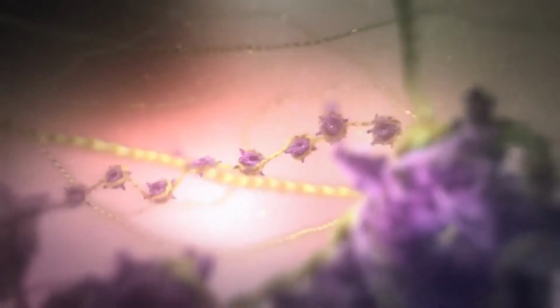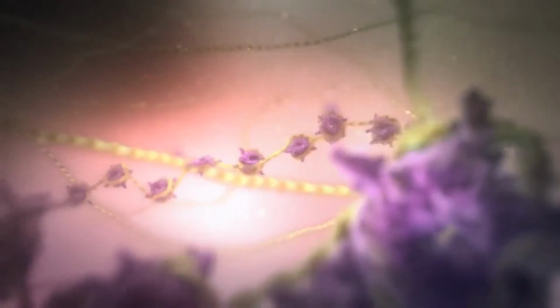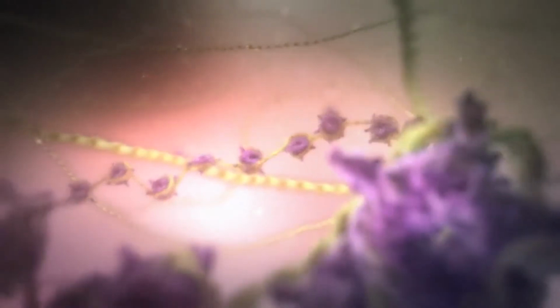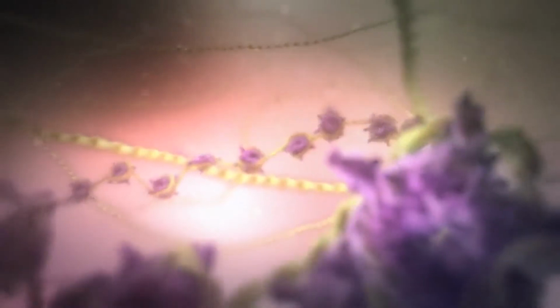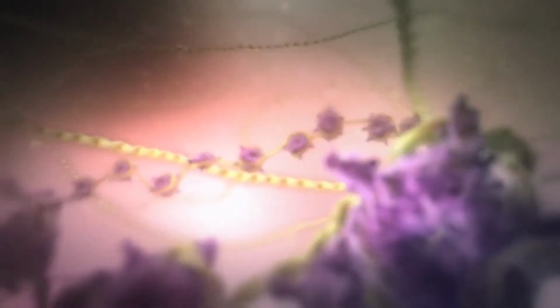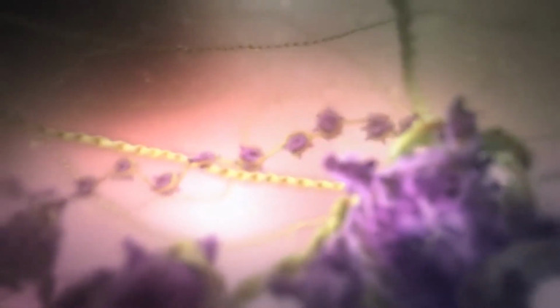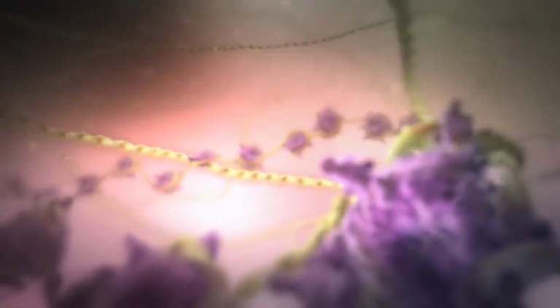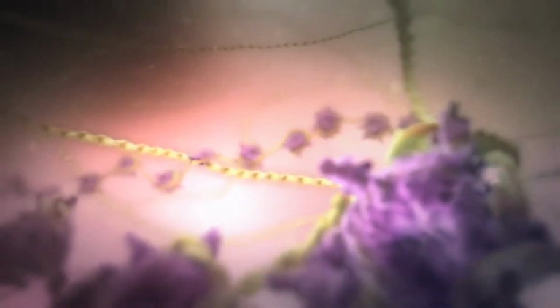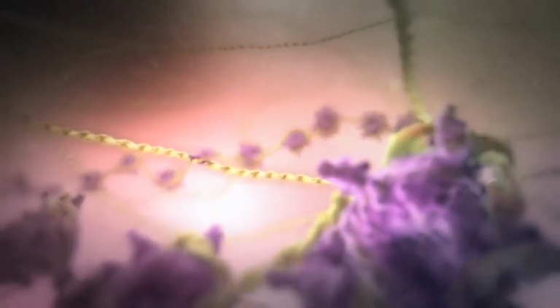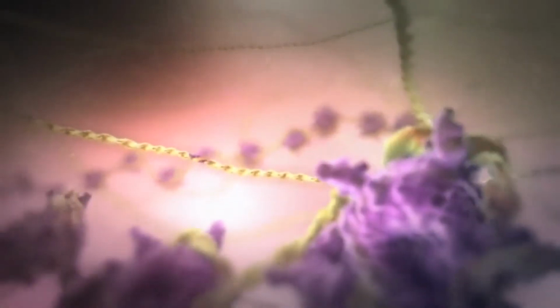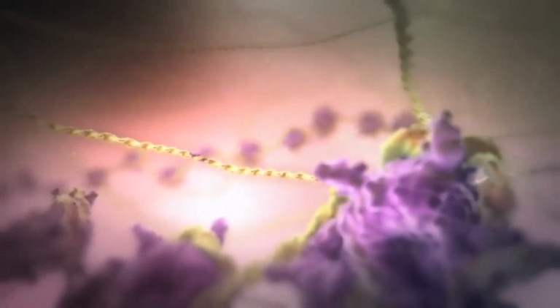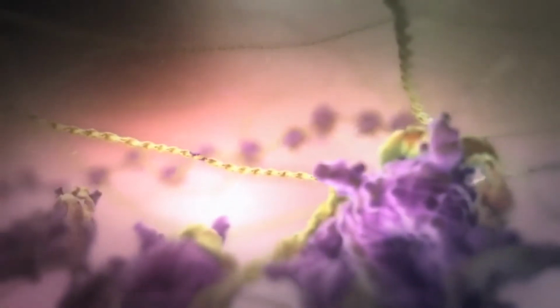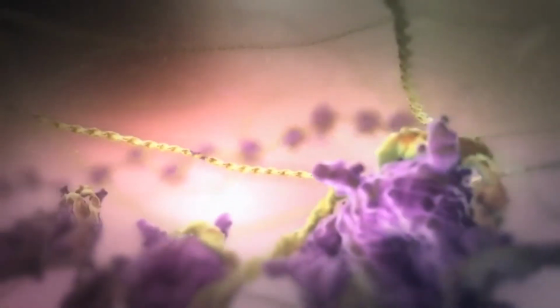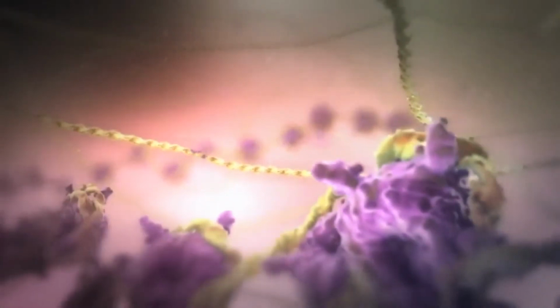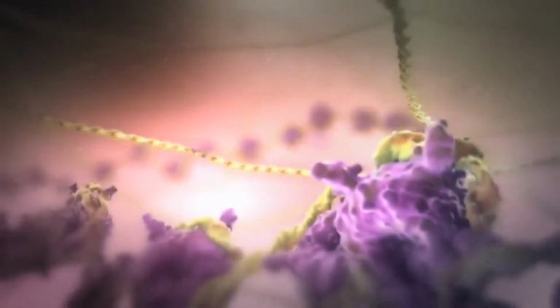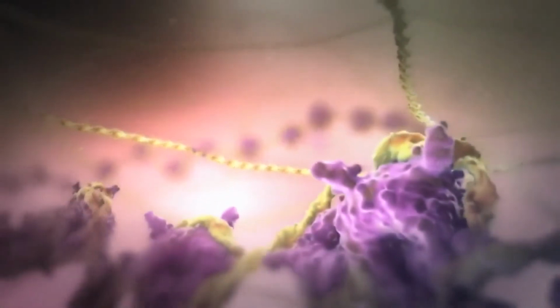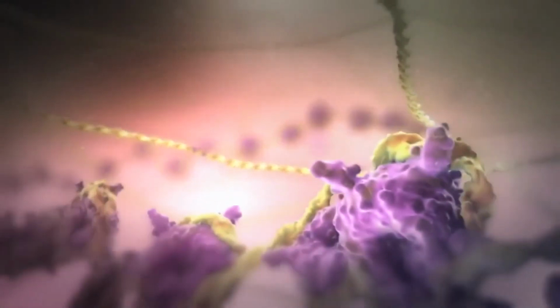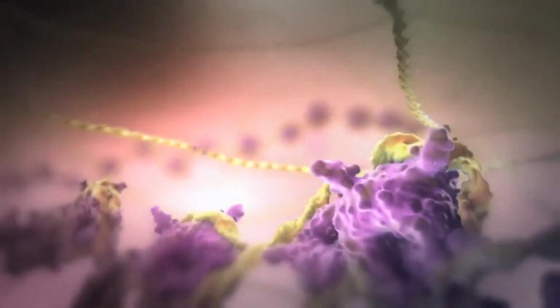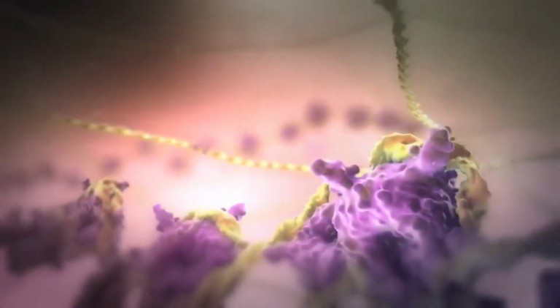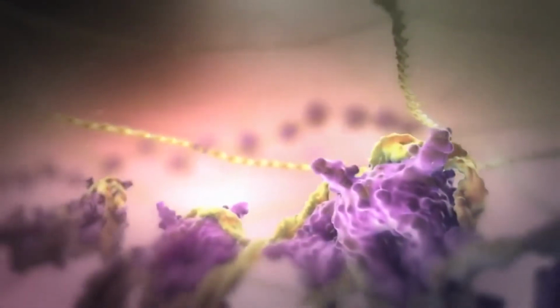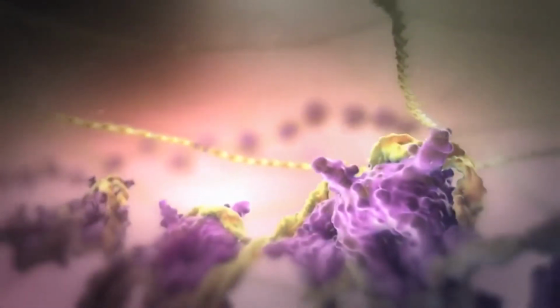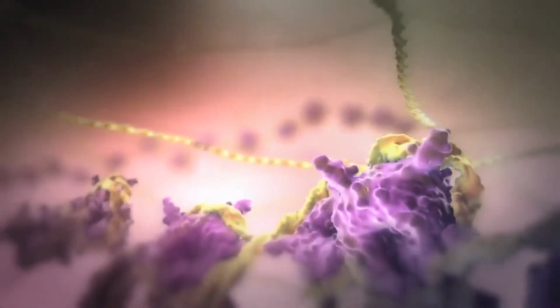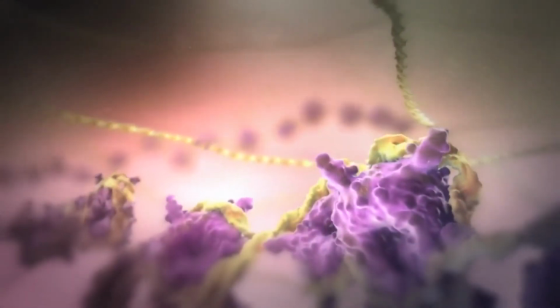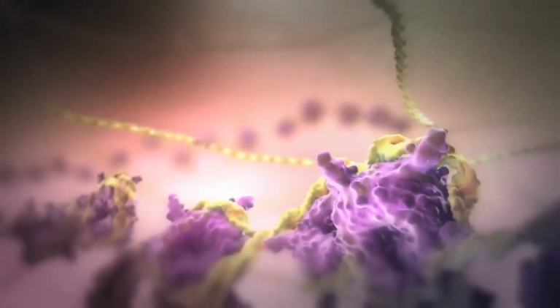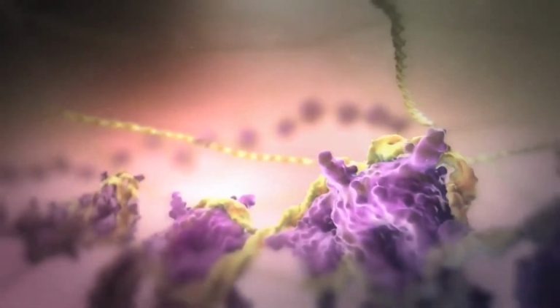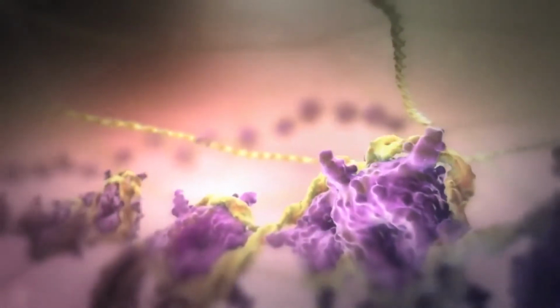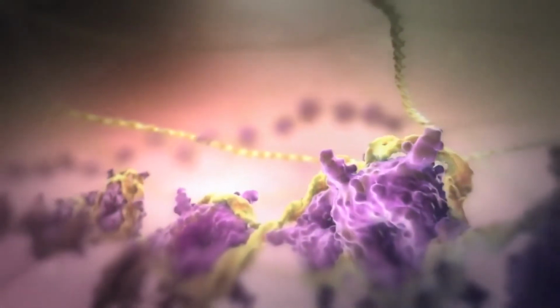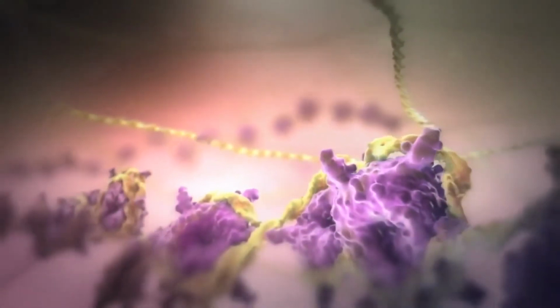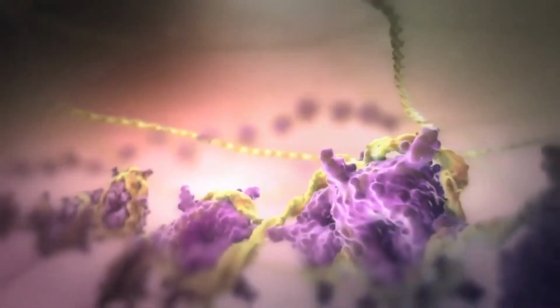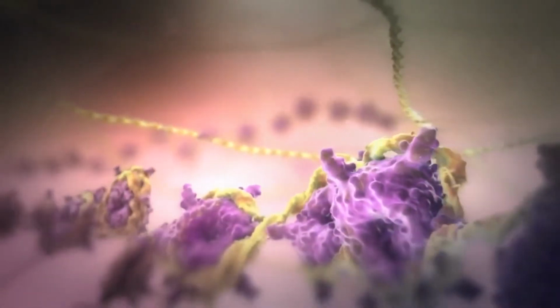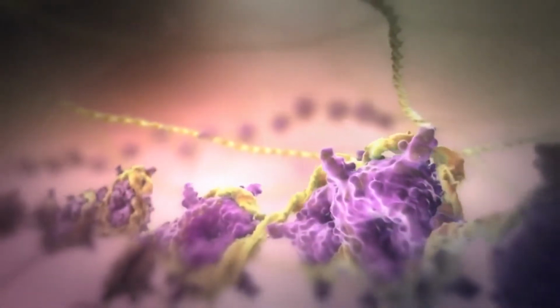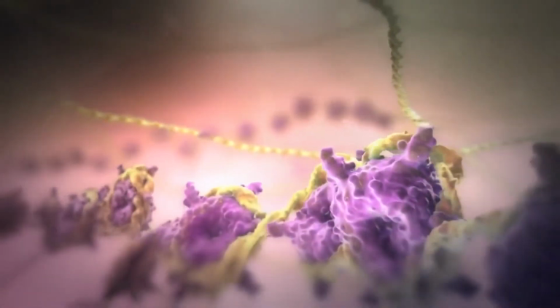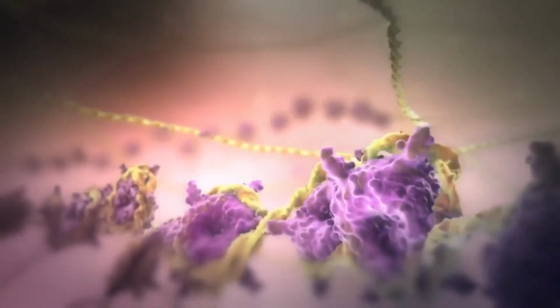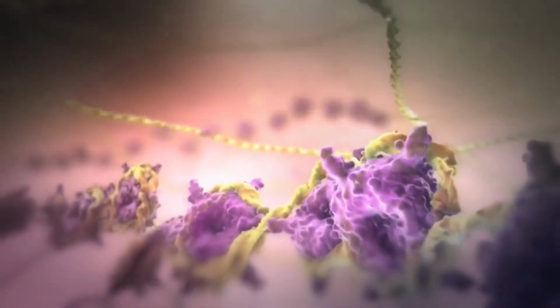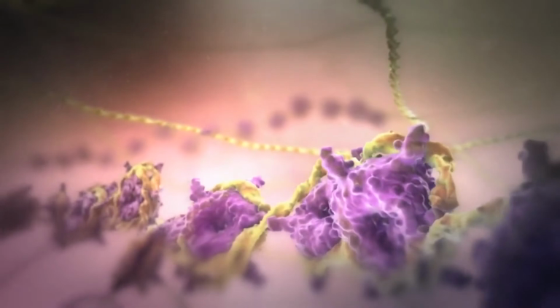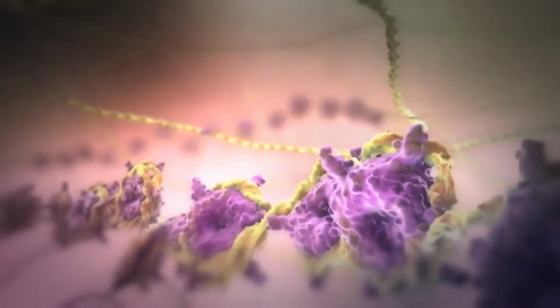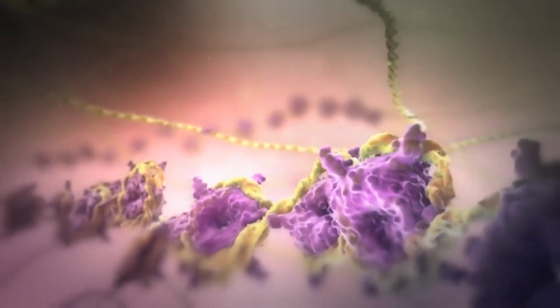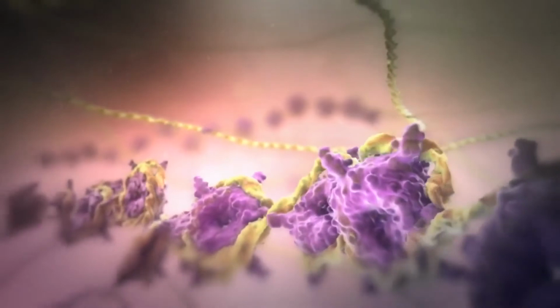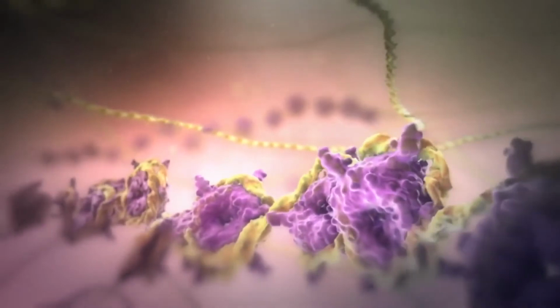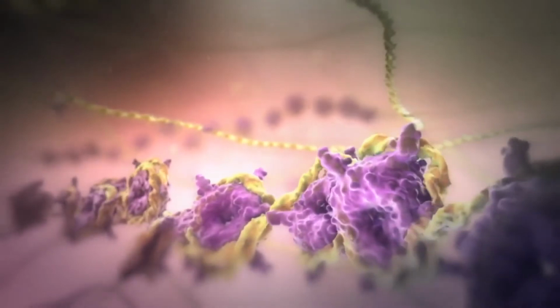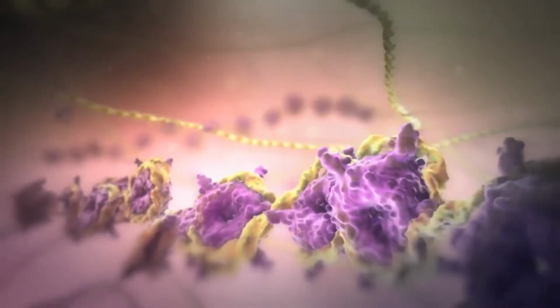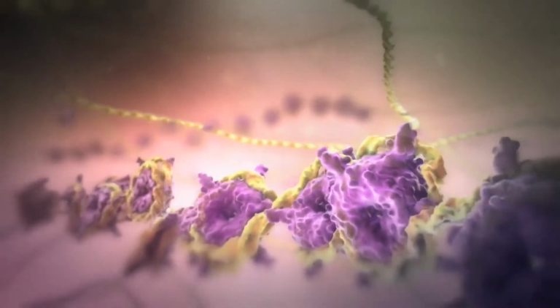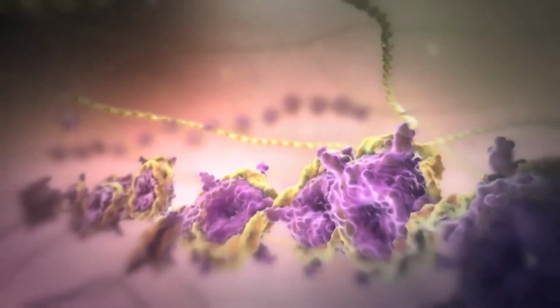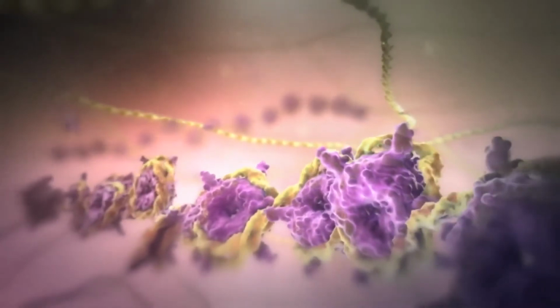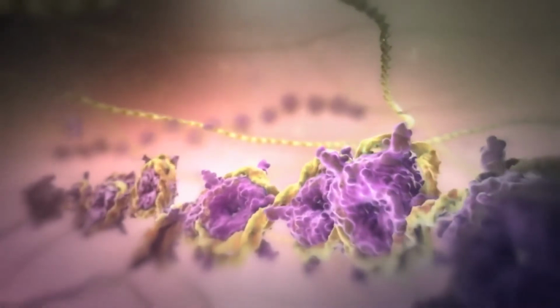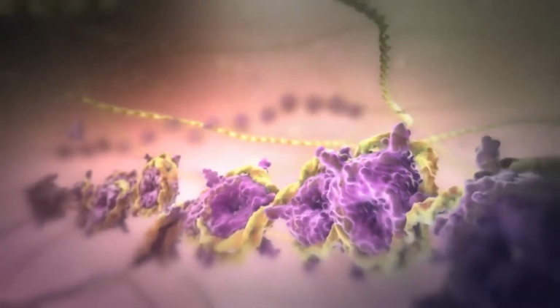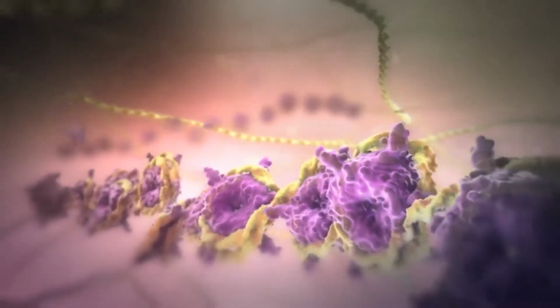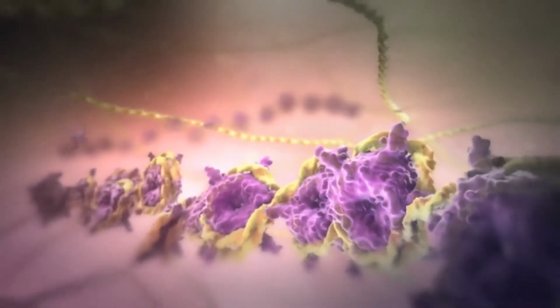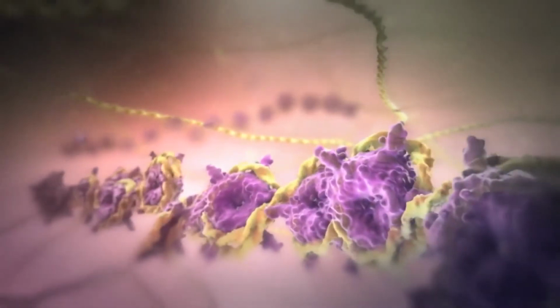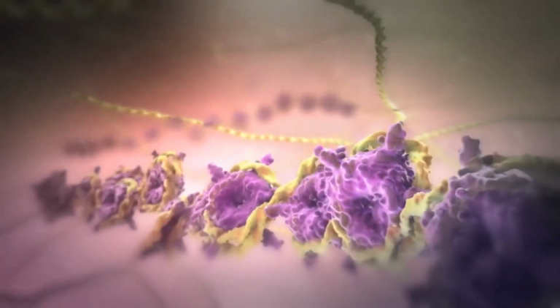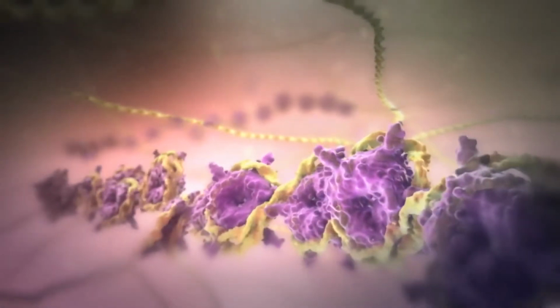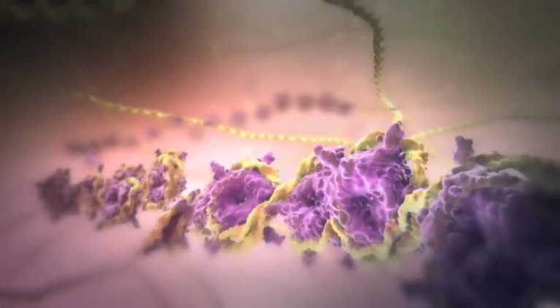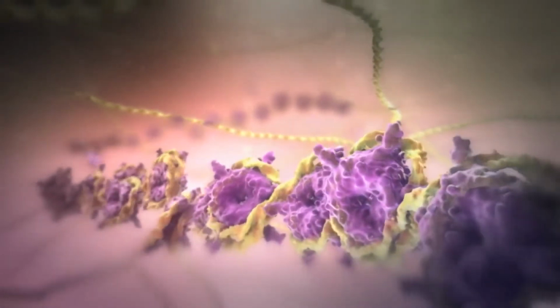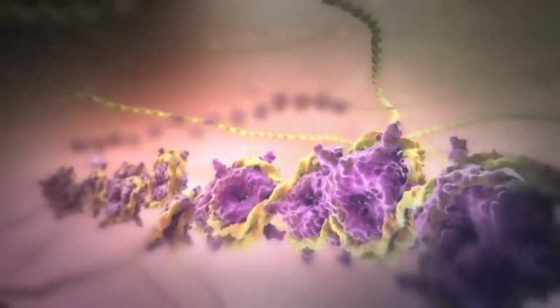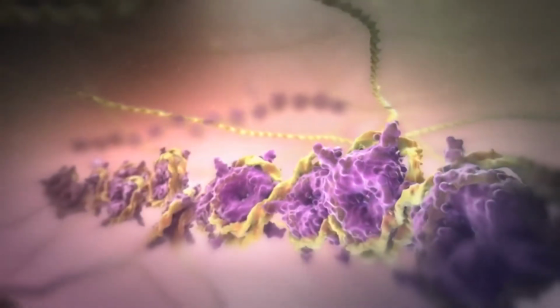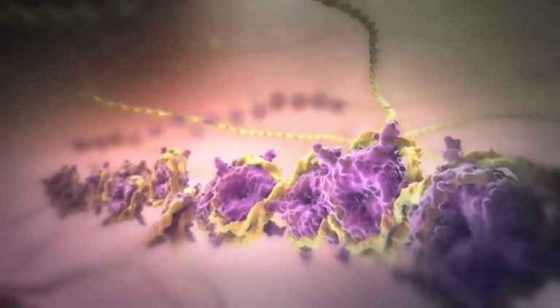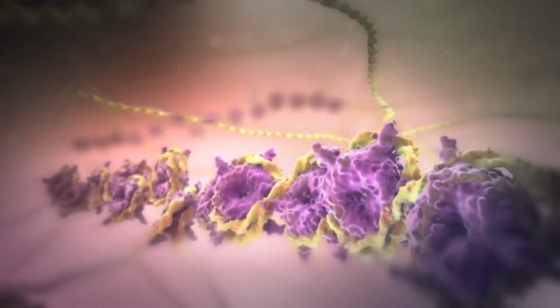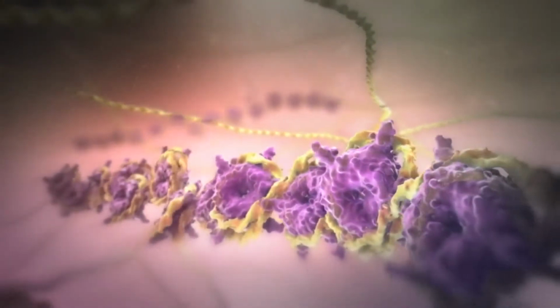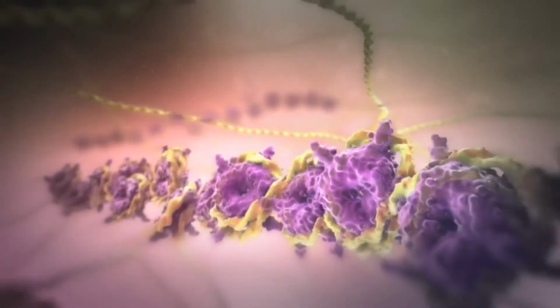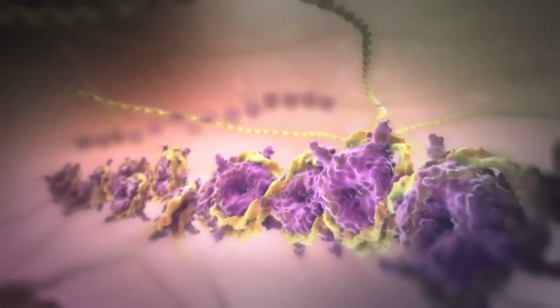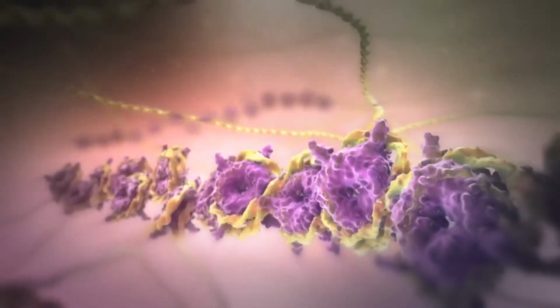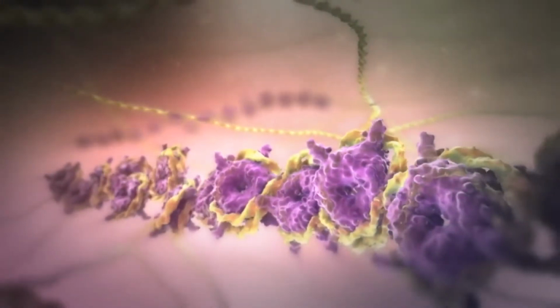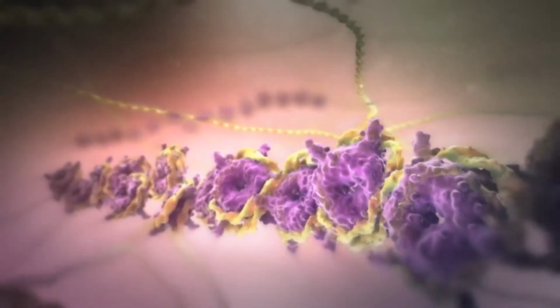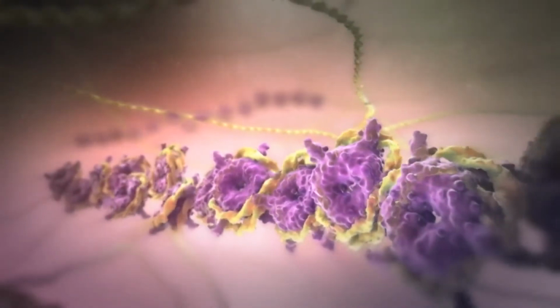So the protein is binding very particular lipid molecules, and we want to know now exactly which lipid molecules the protein is binding.